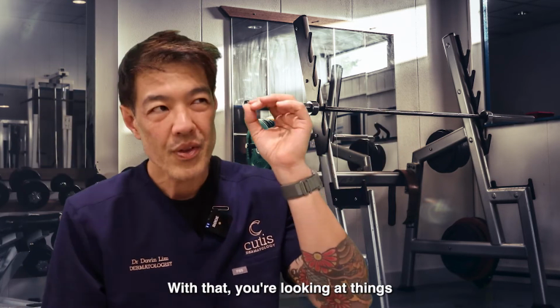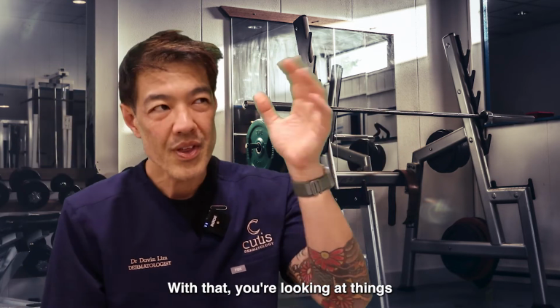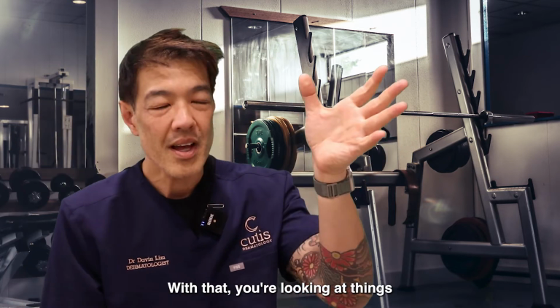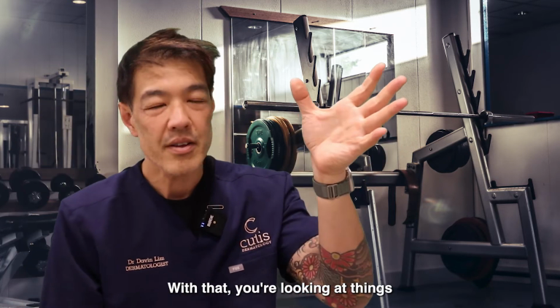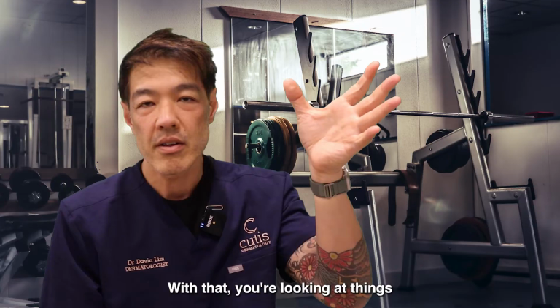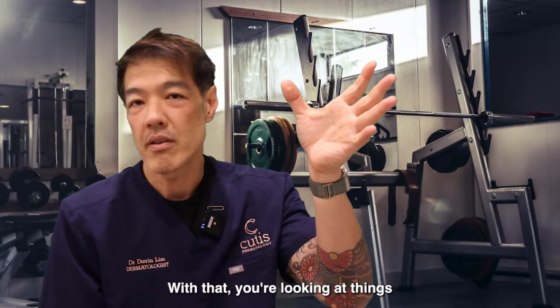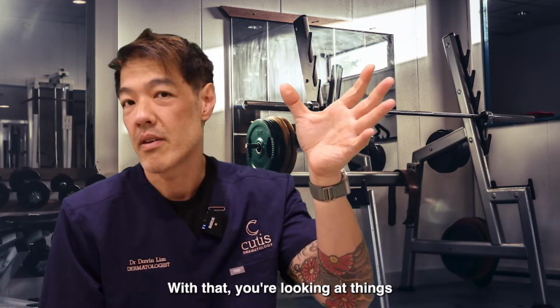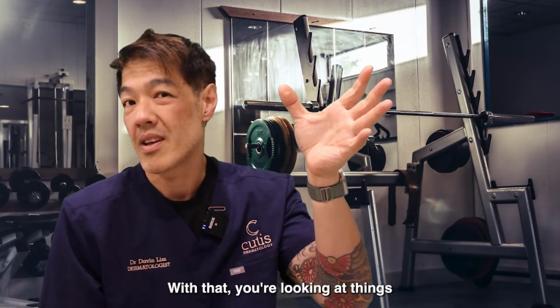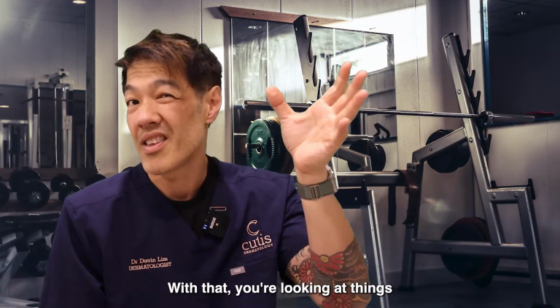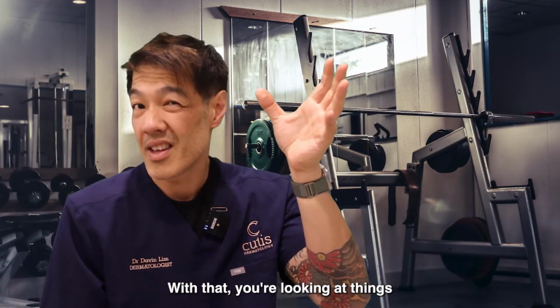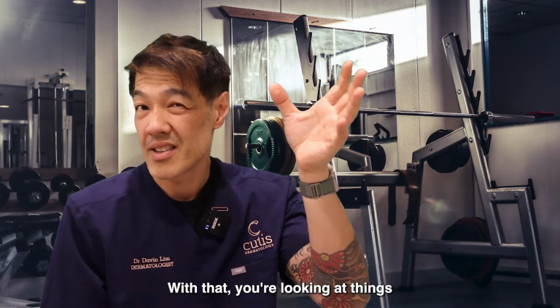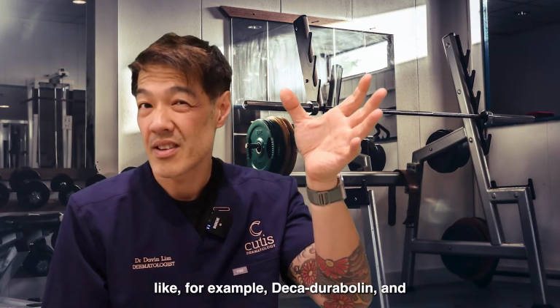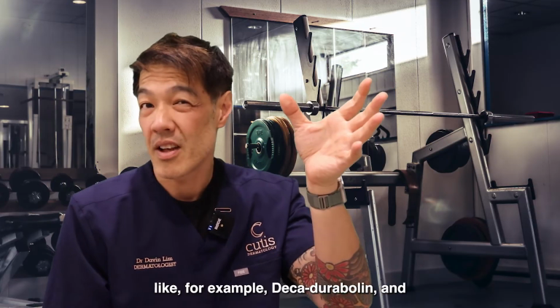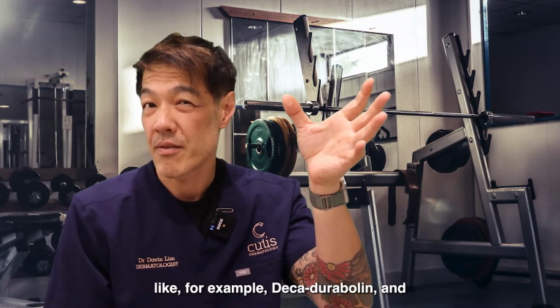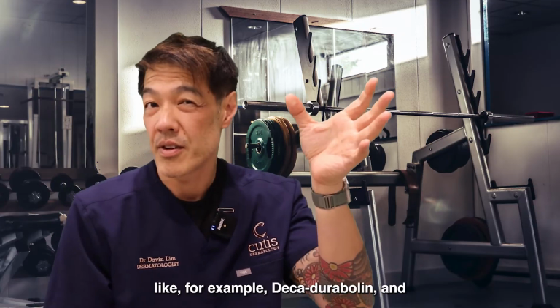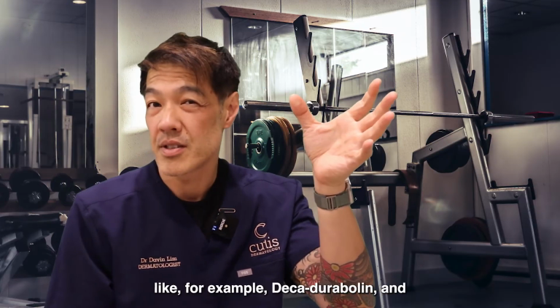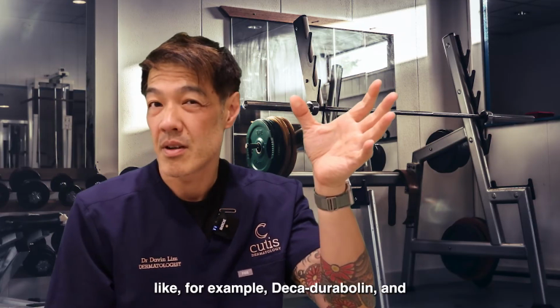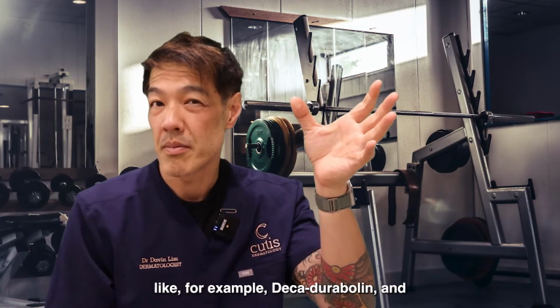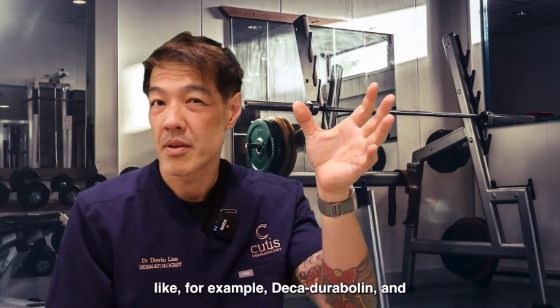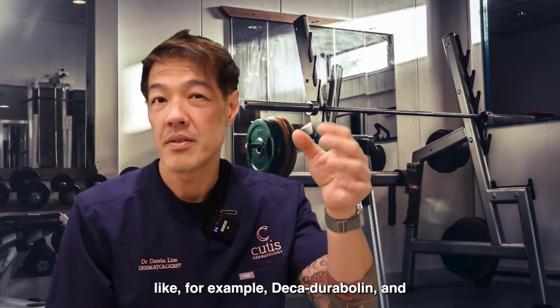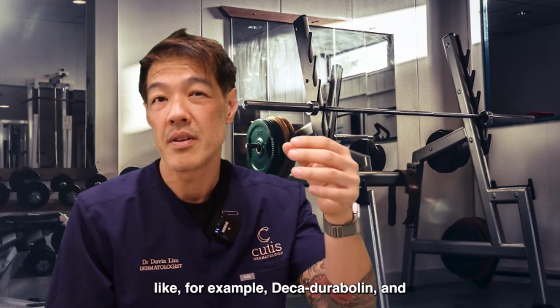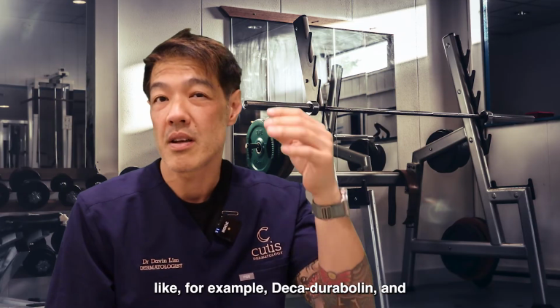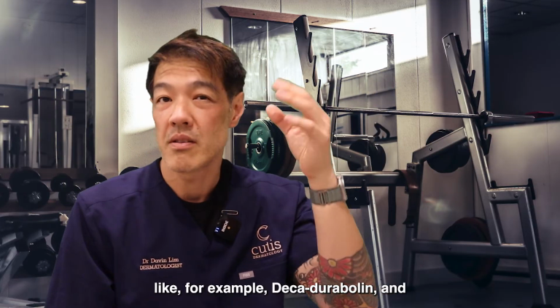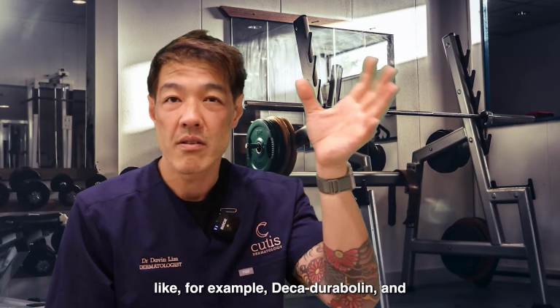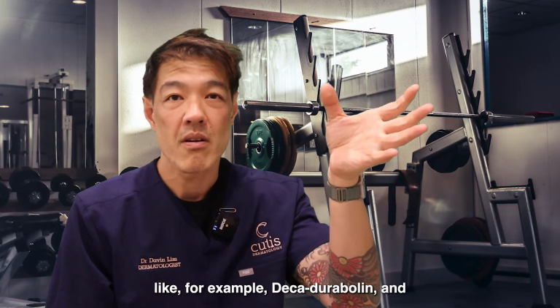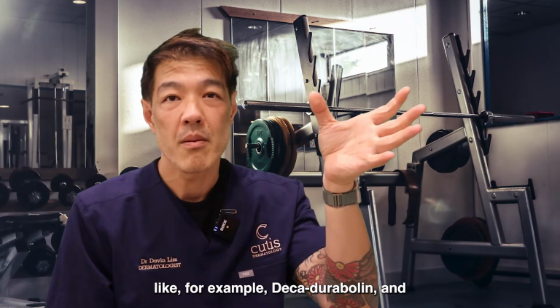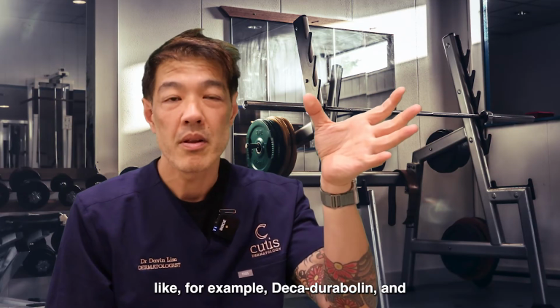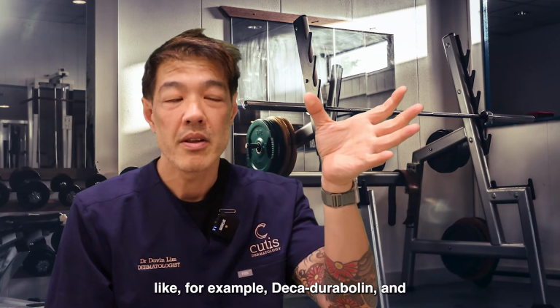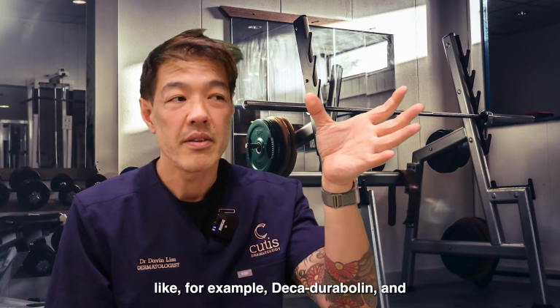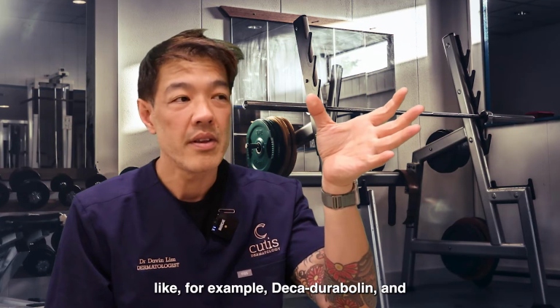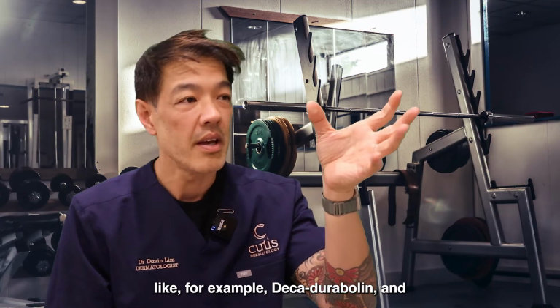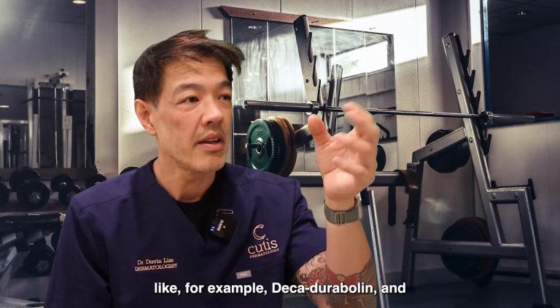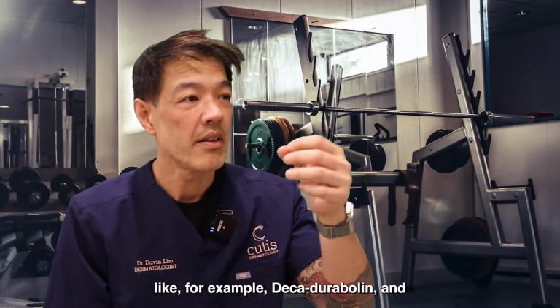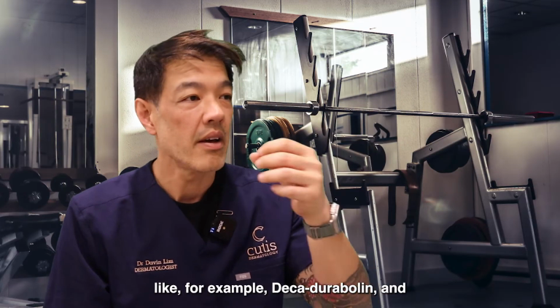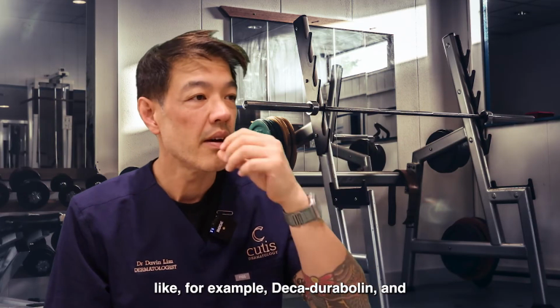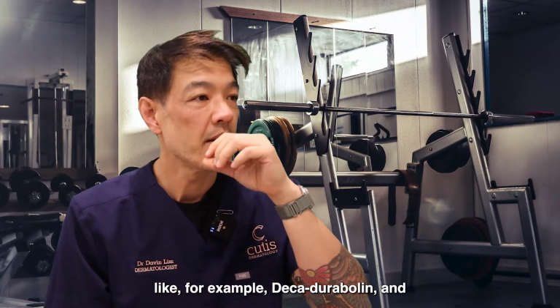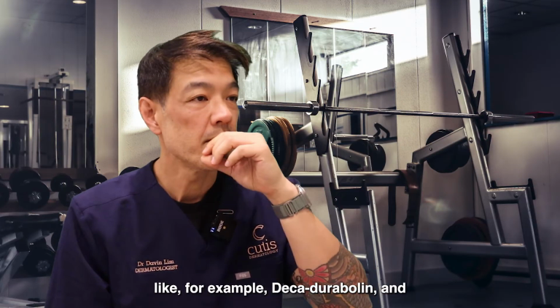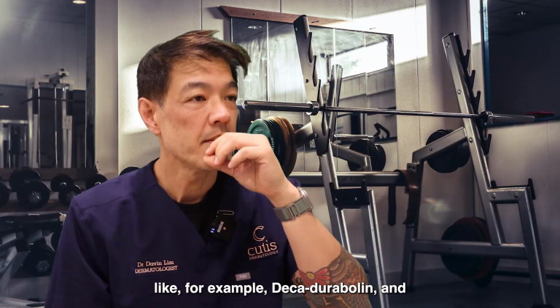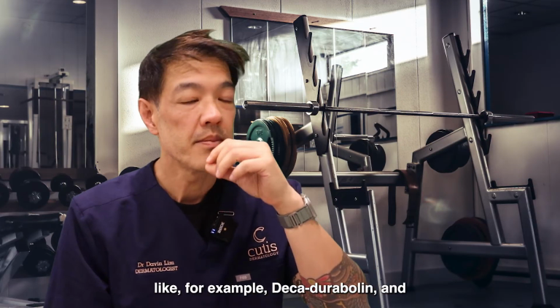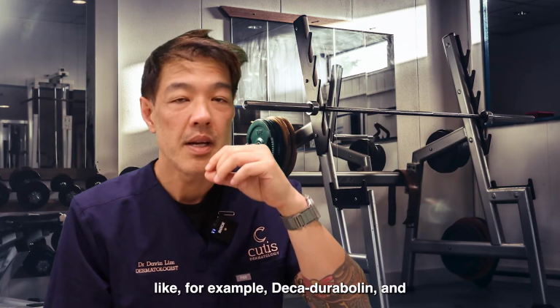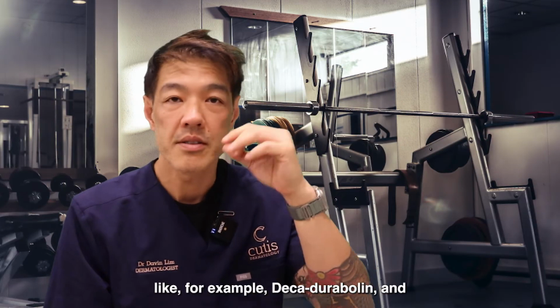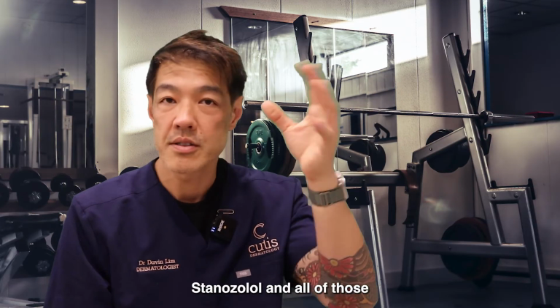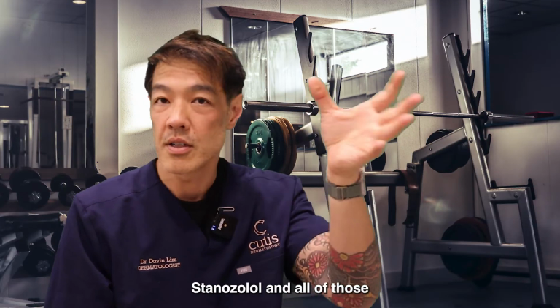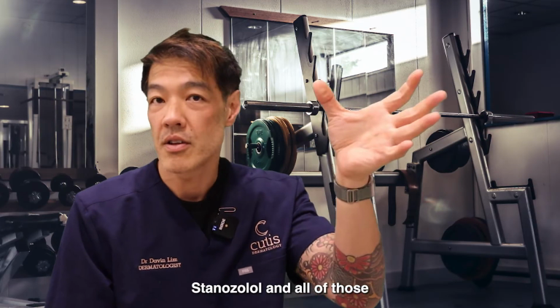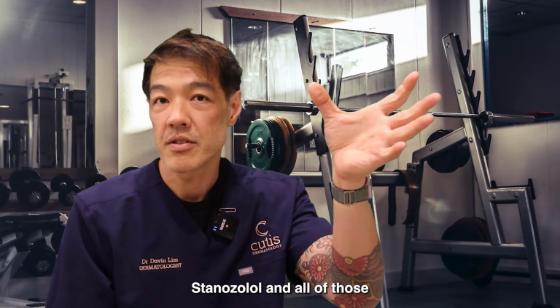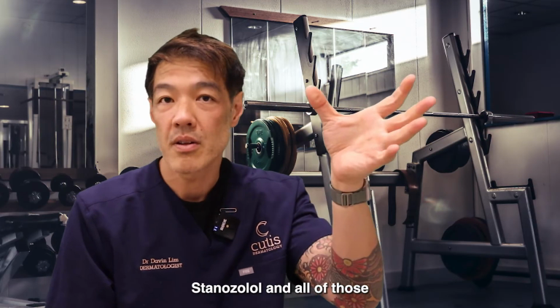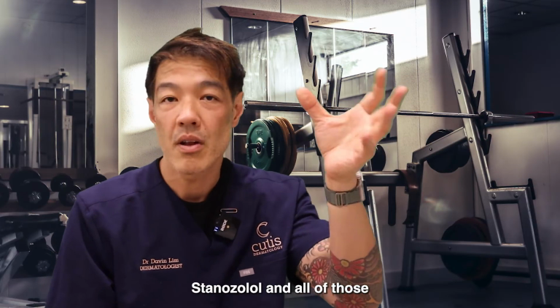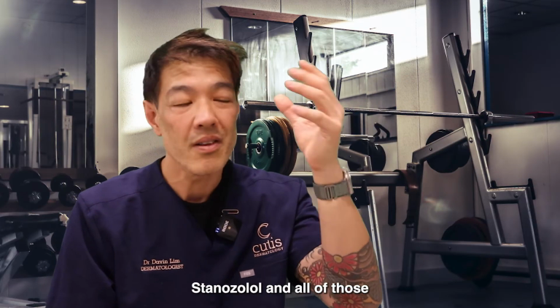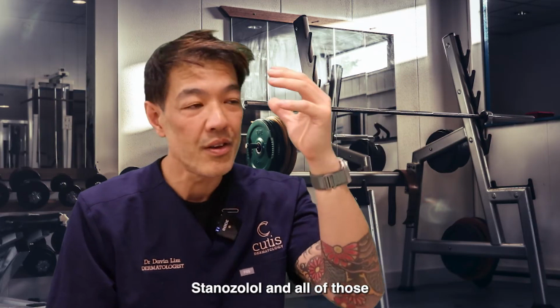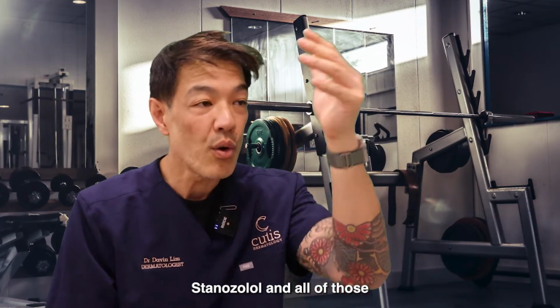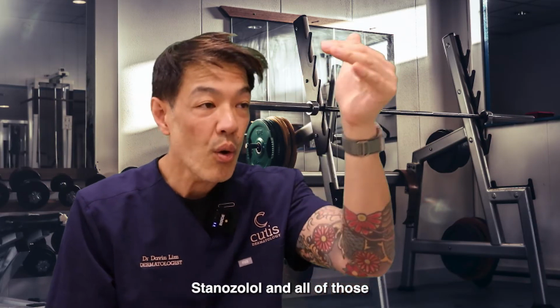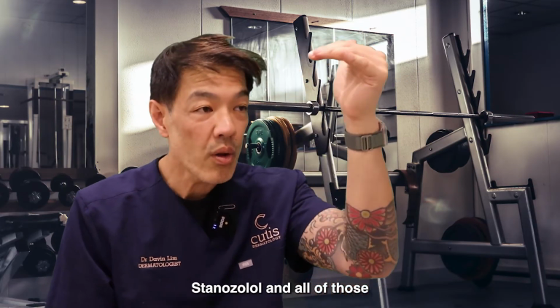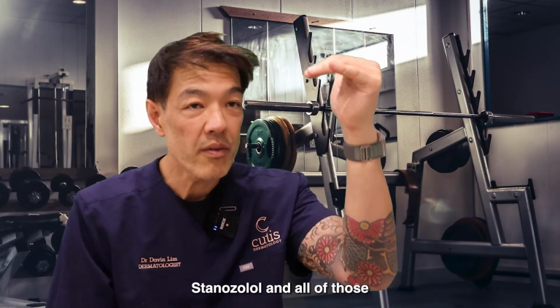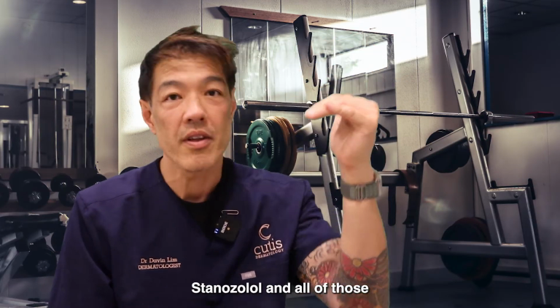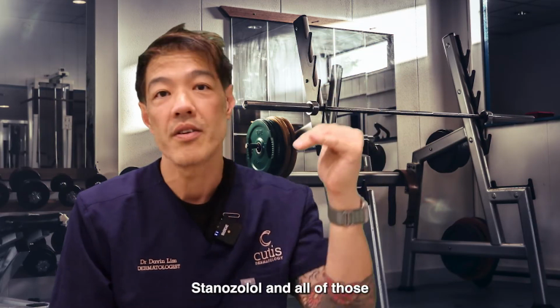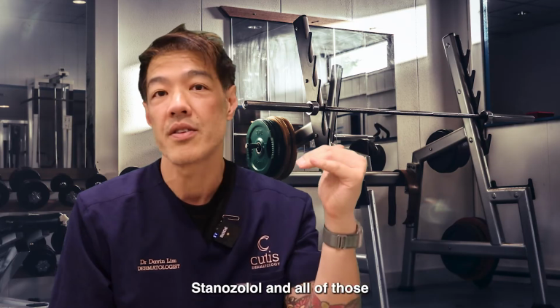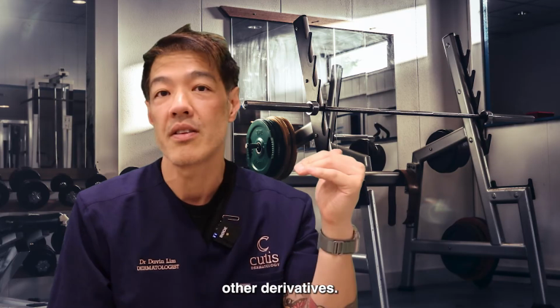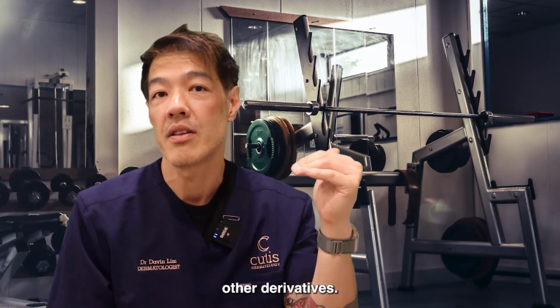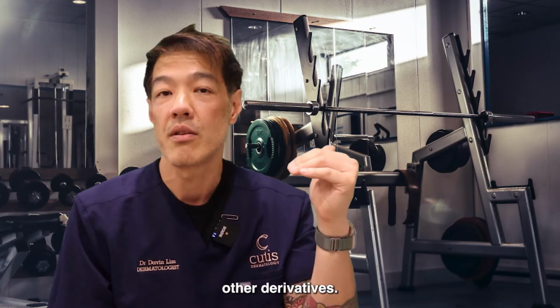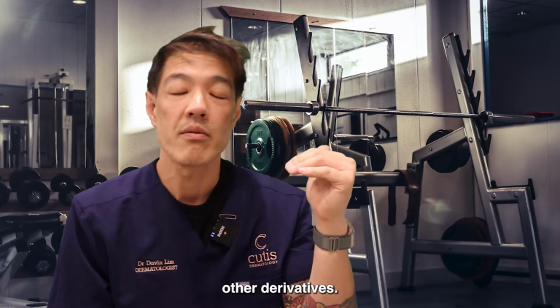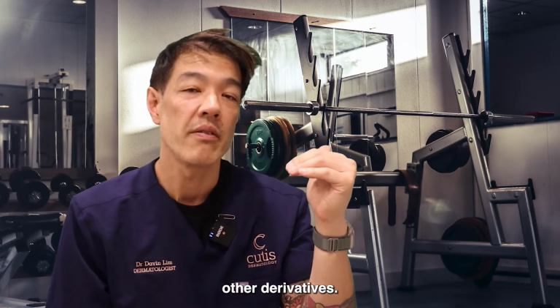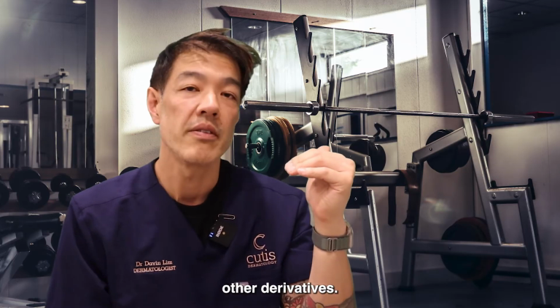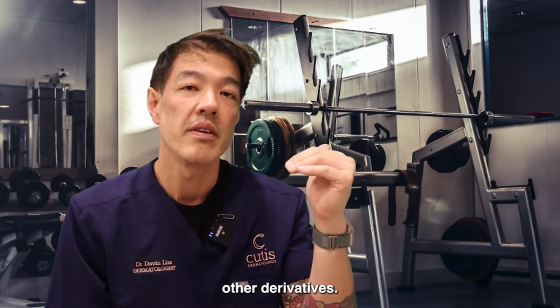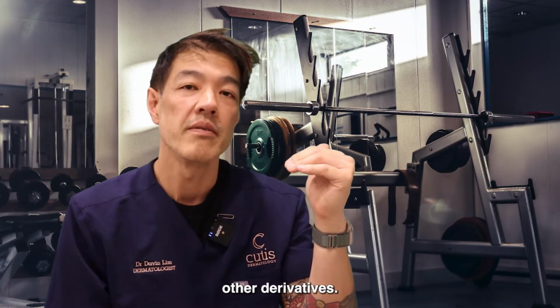With that, you're looking at things like, for example, nandrolone decanoate and stanozolol and all of those other derivatives.